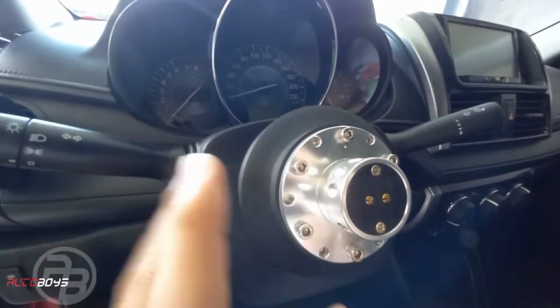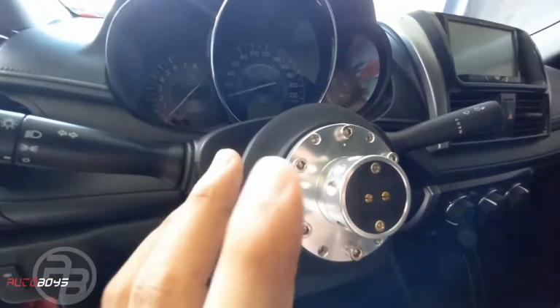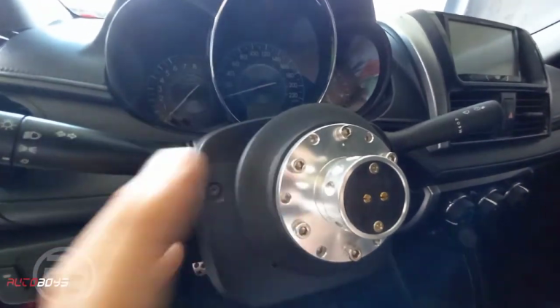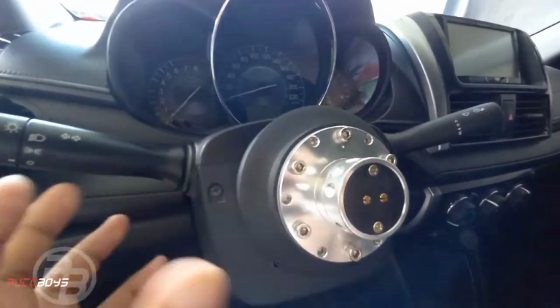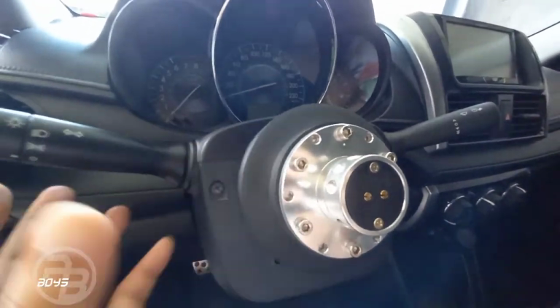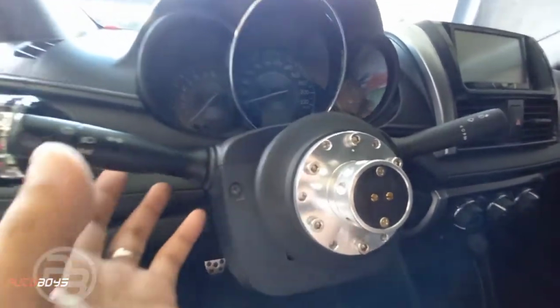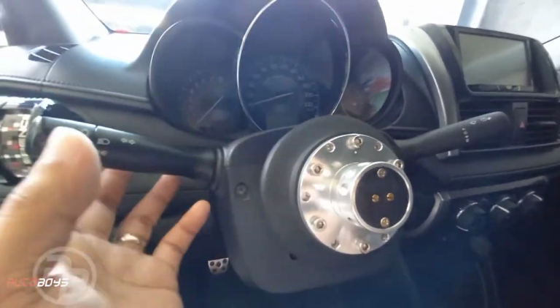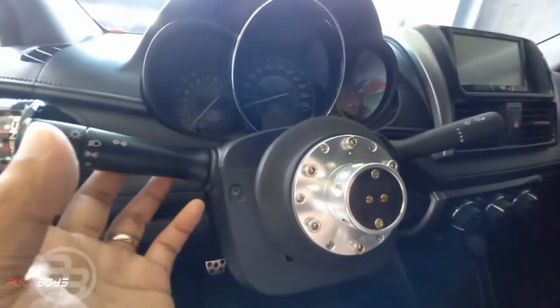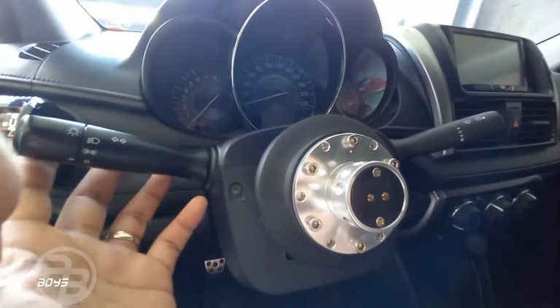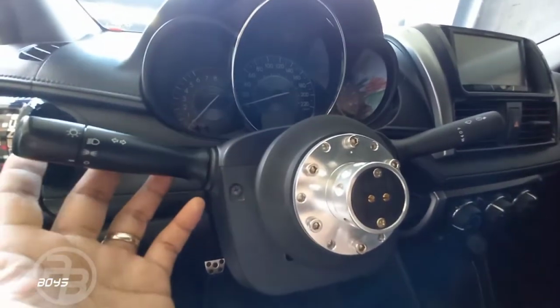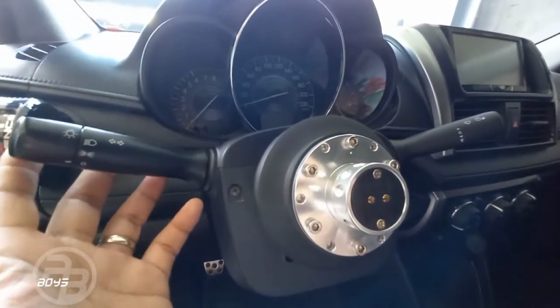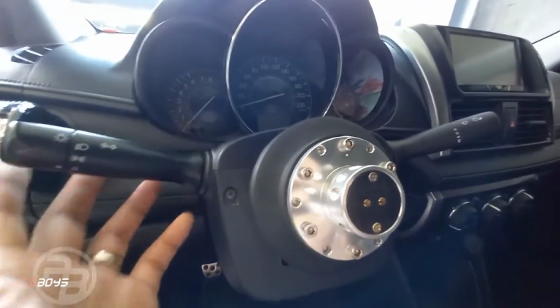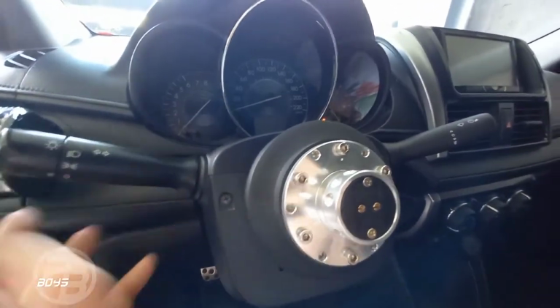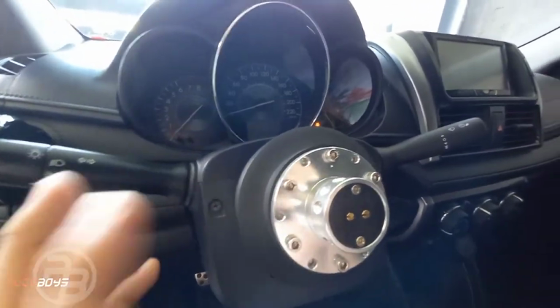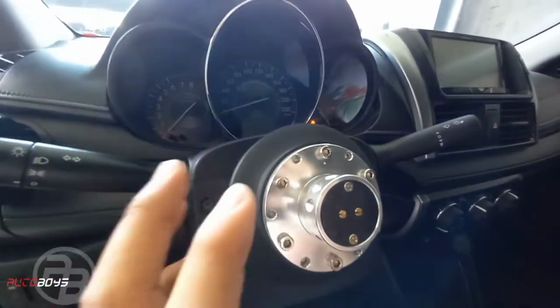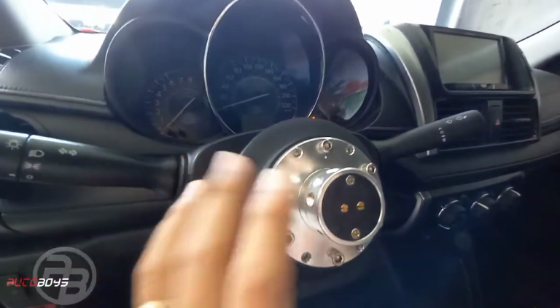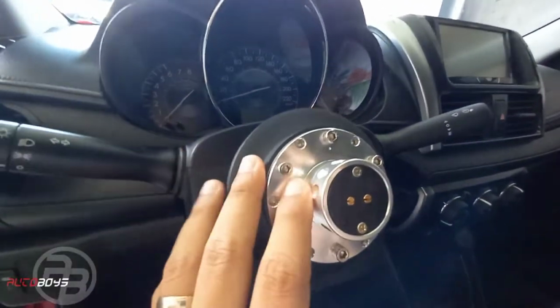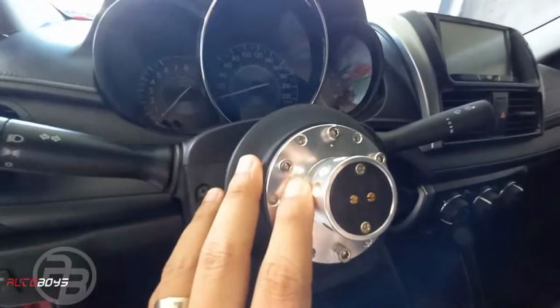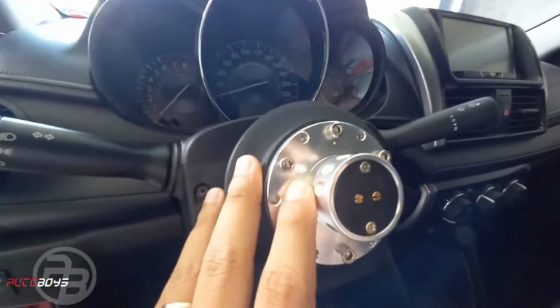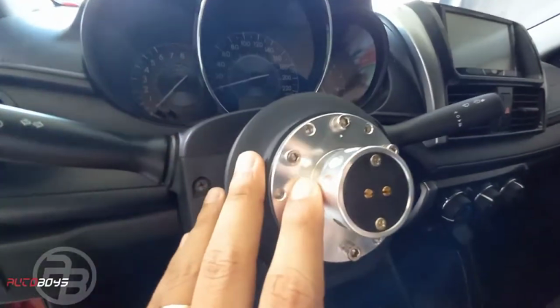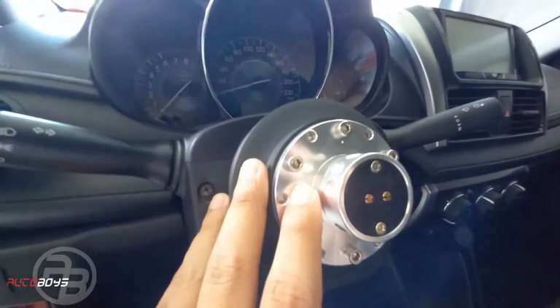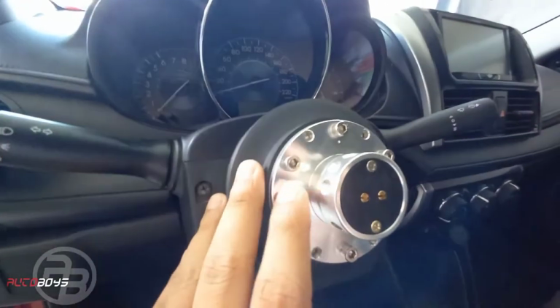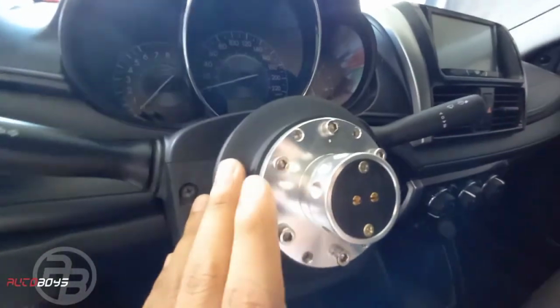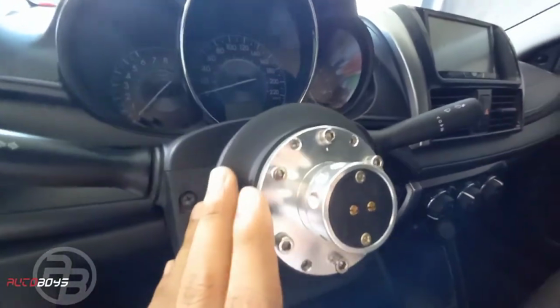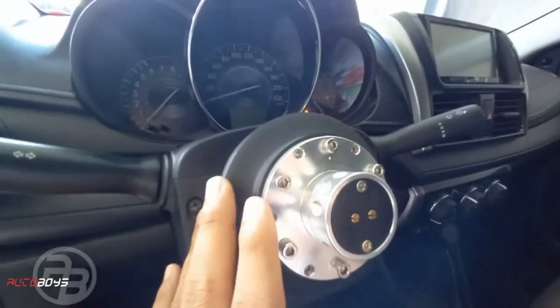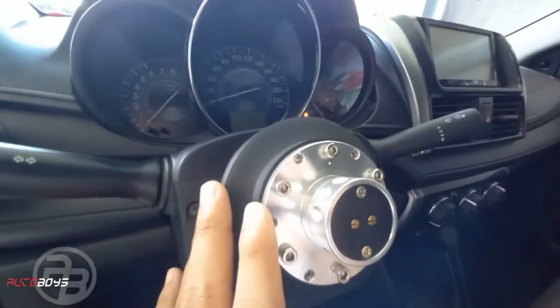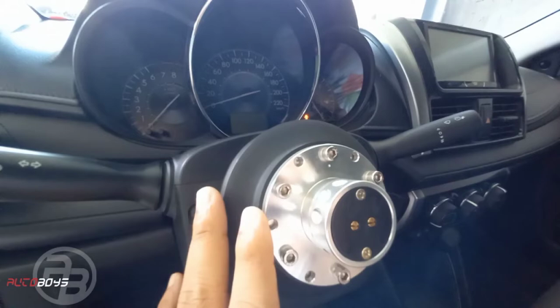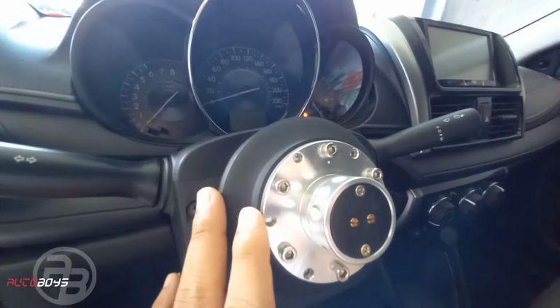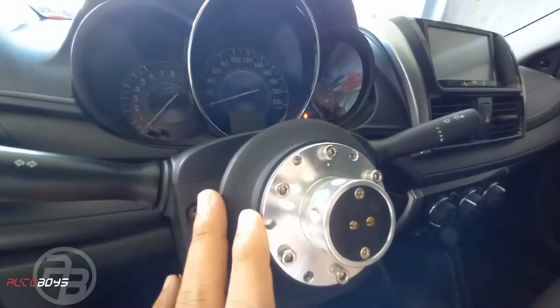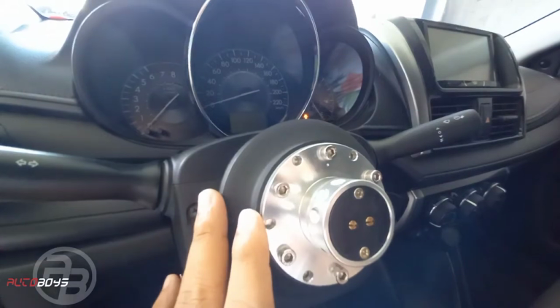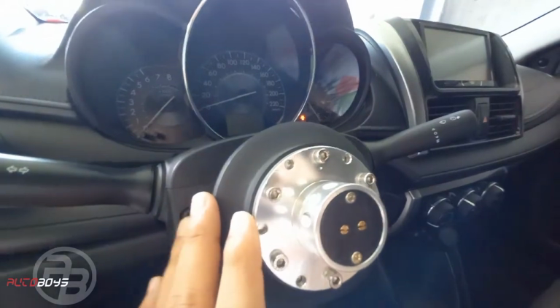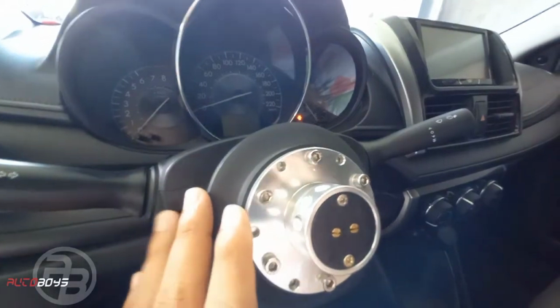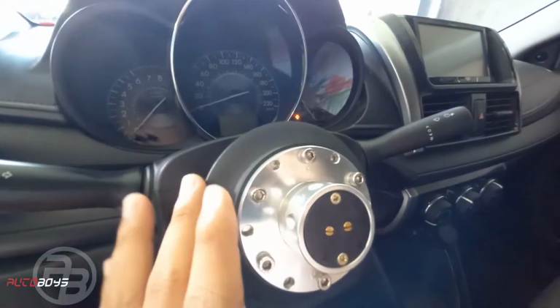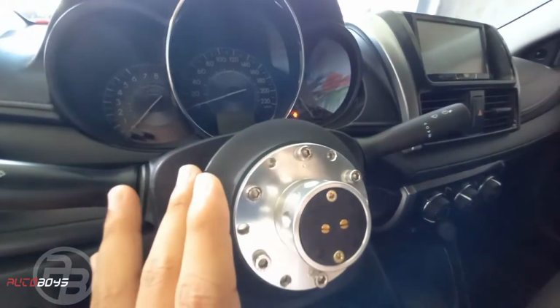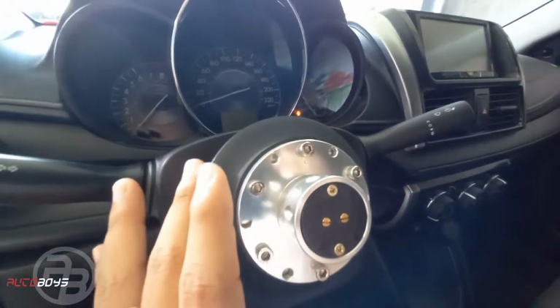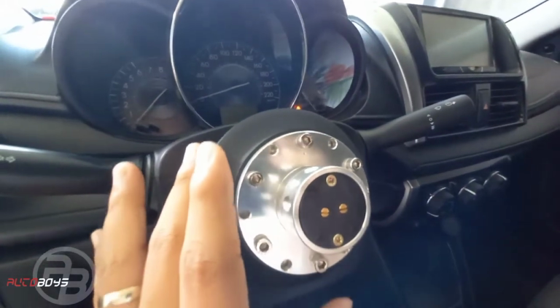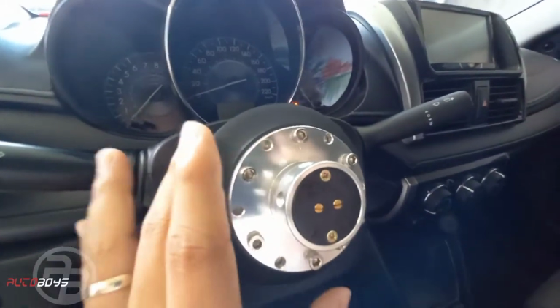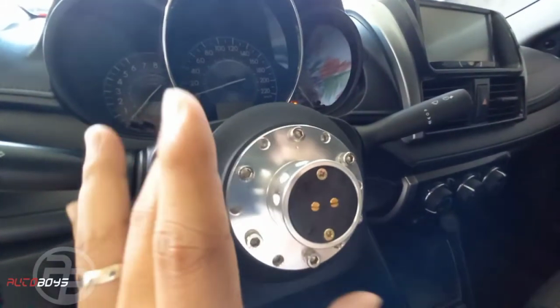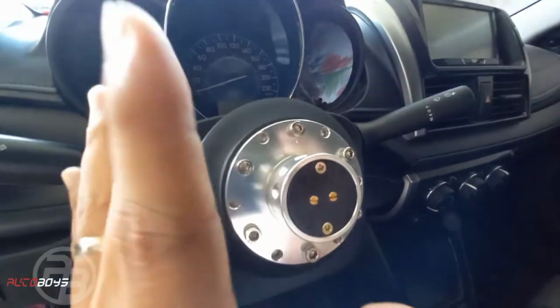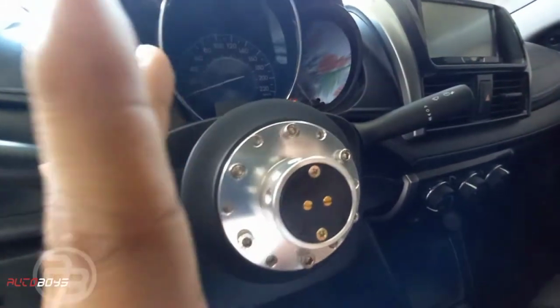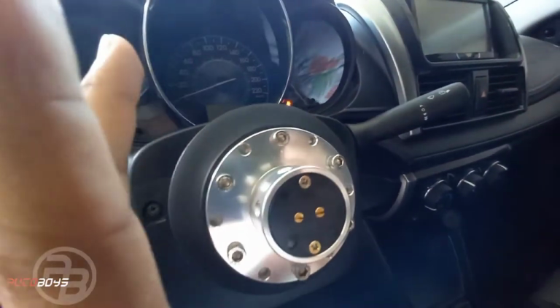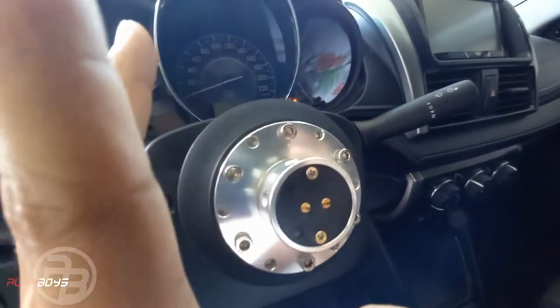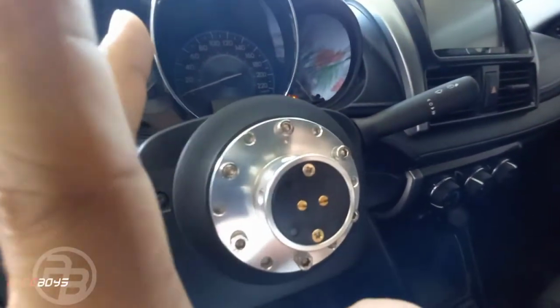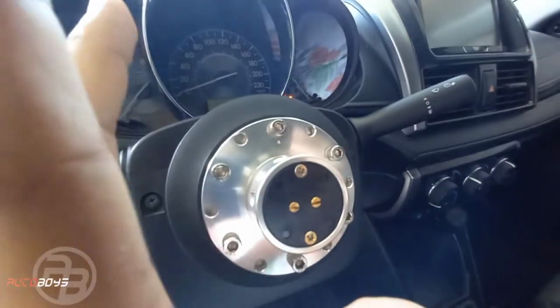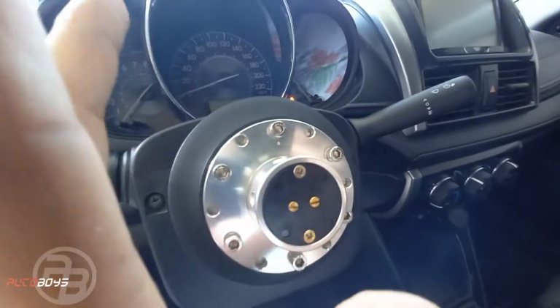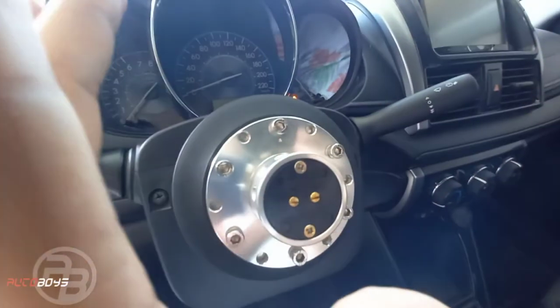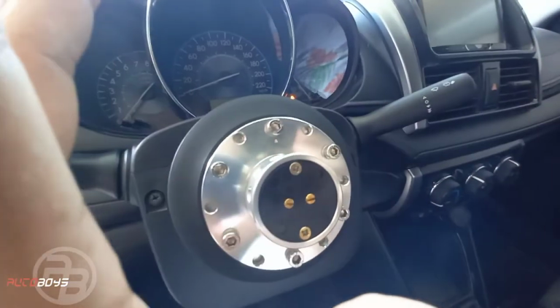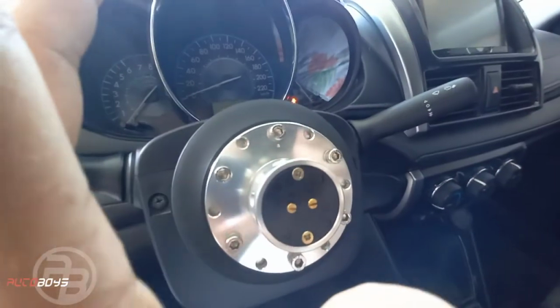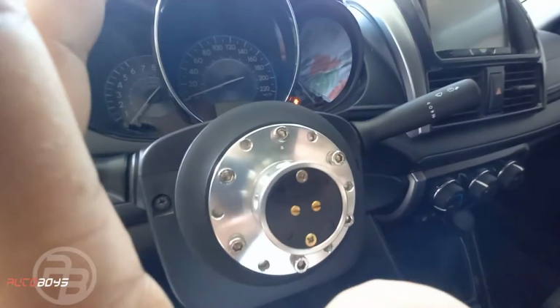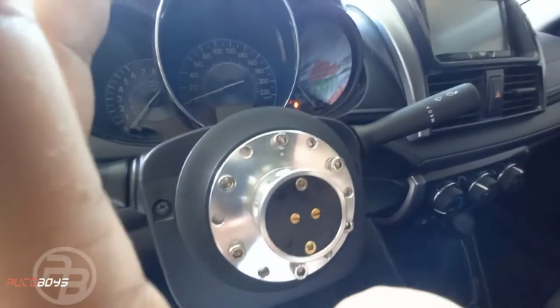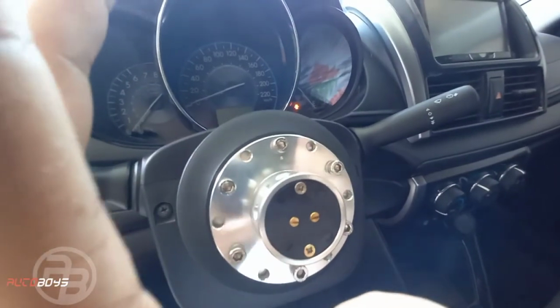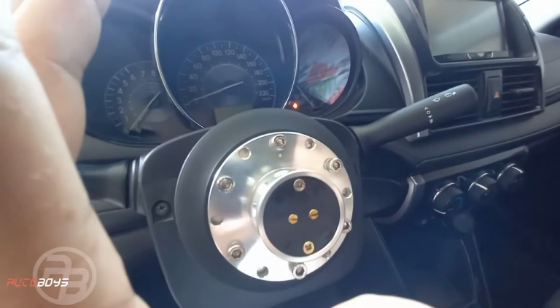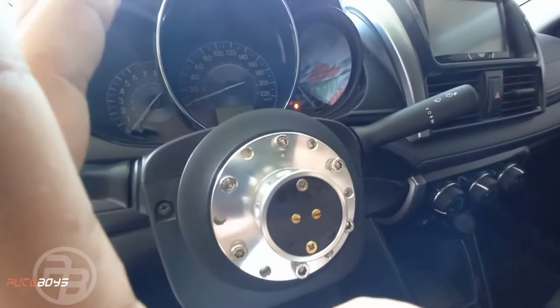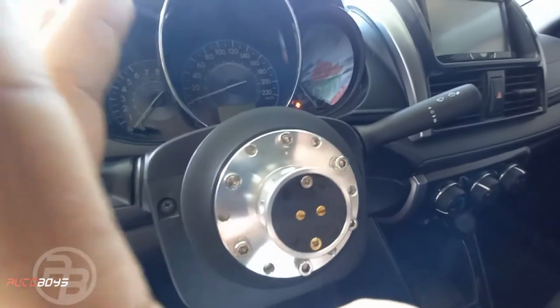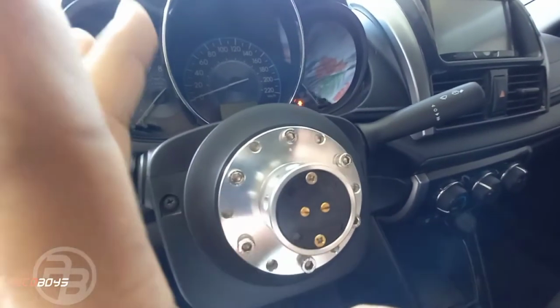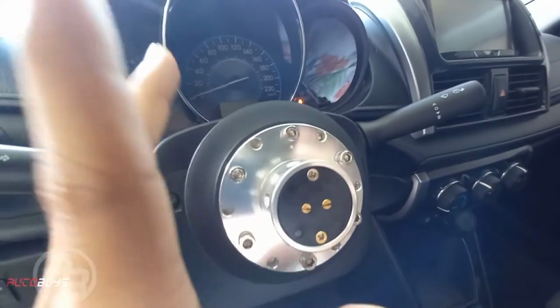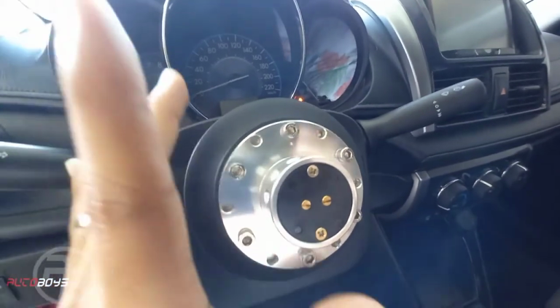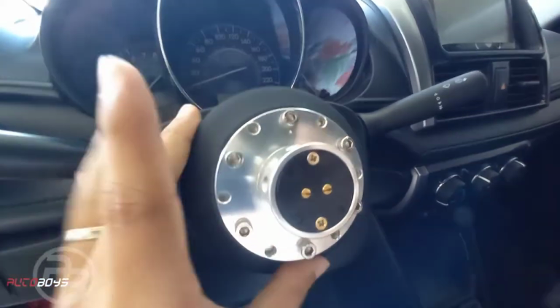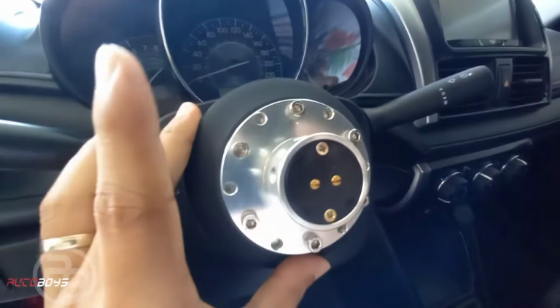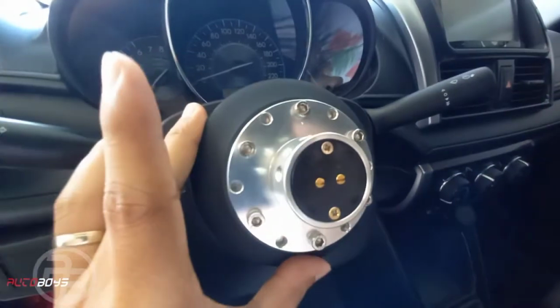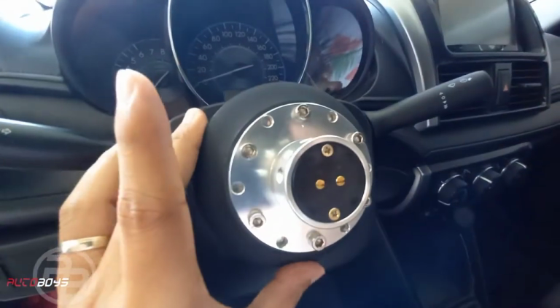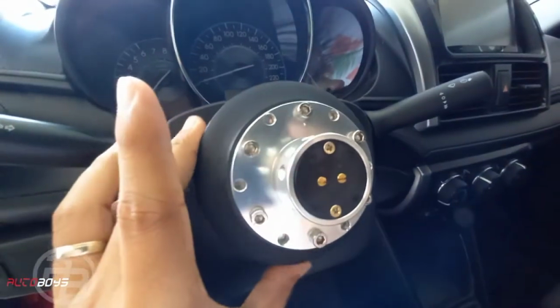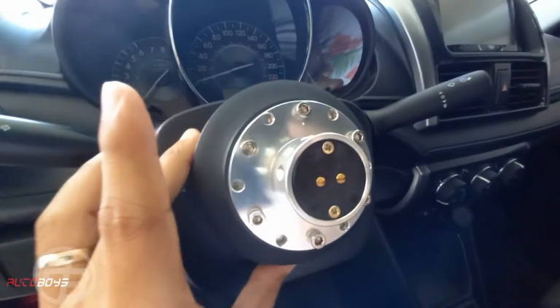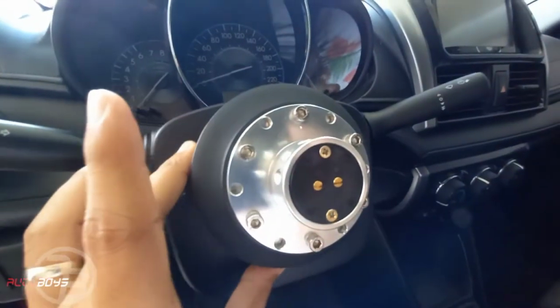Some people use an extension — there's a term for that though I'm not sure what it is. In my case, I can reach fine so I didn't need an extender. So the advantage of Works Bell short hub is that it already includes an airbag delete.